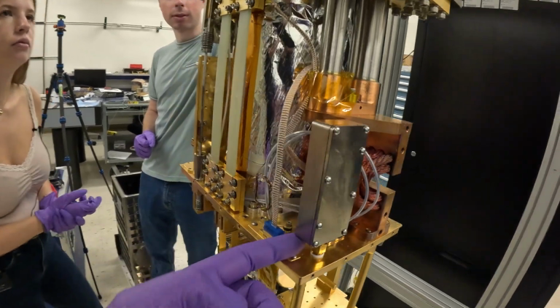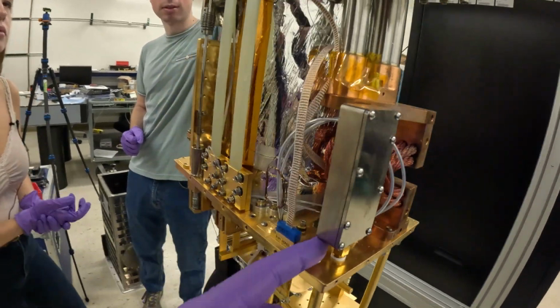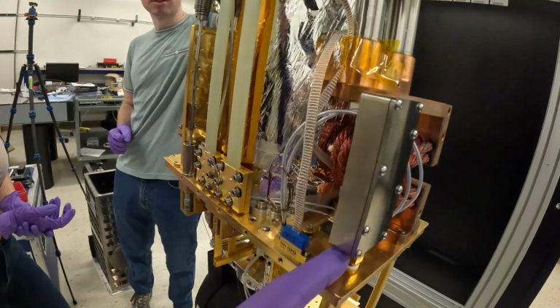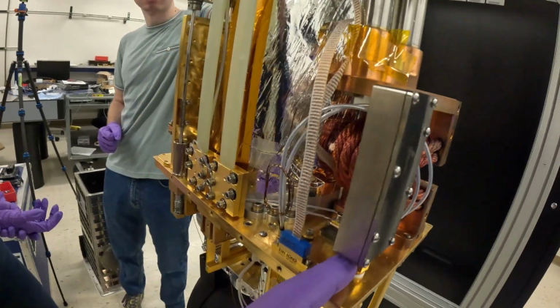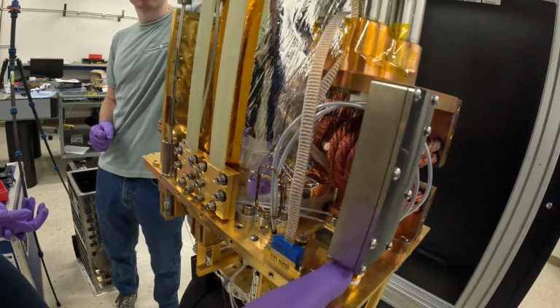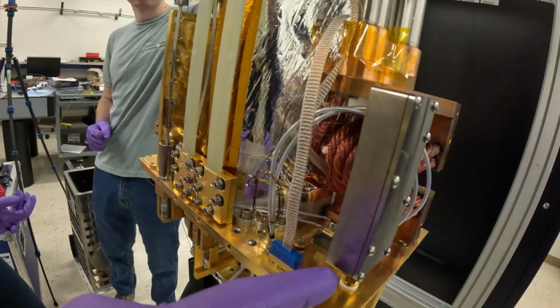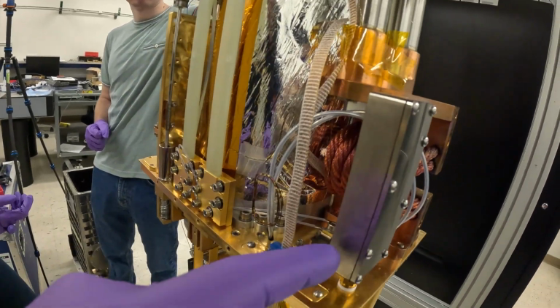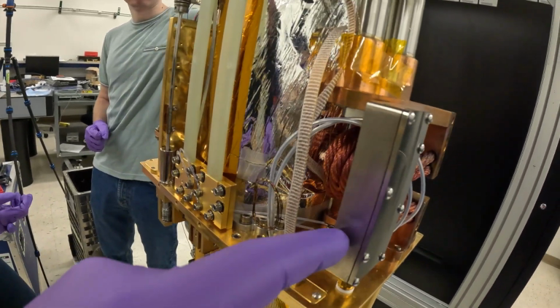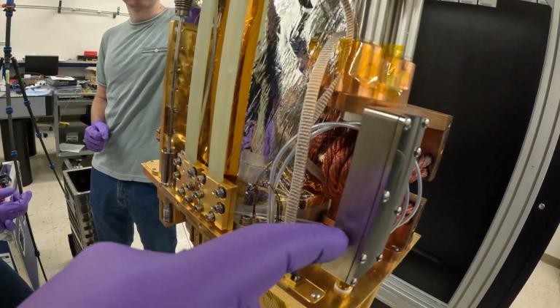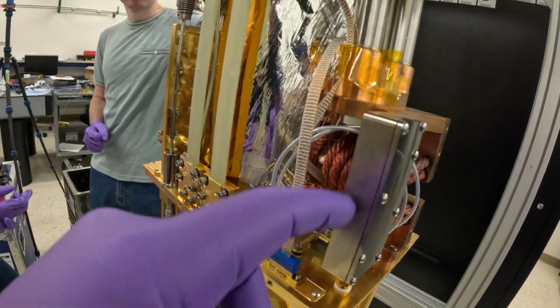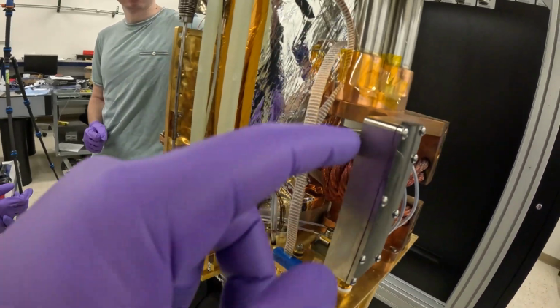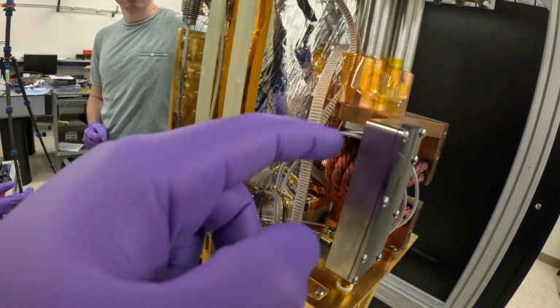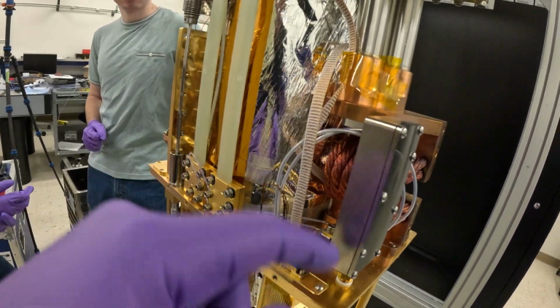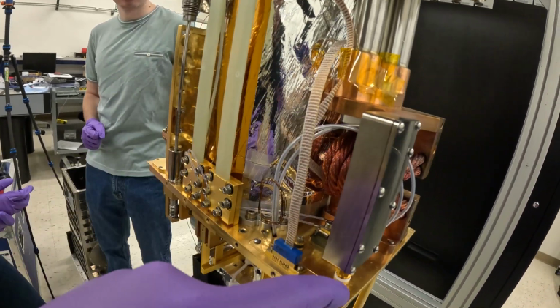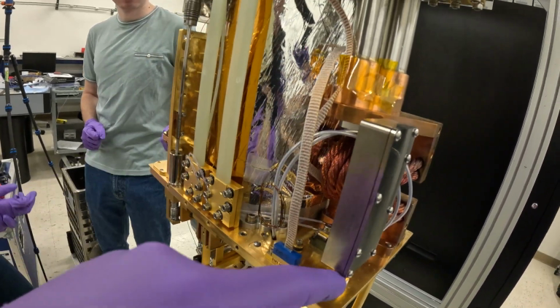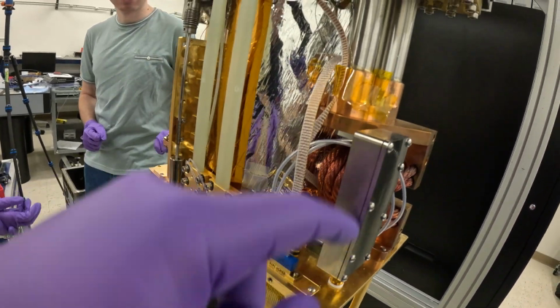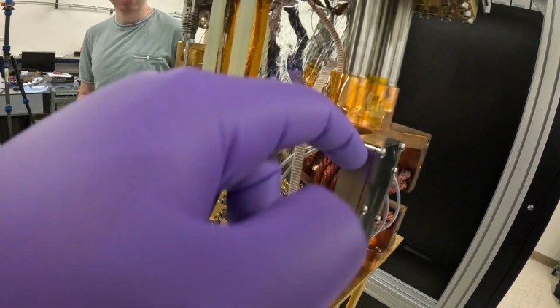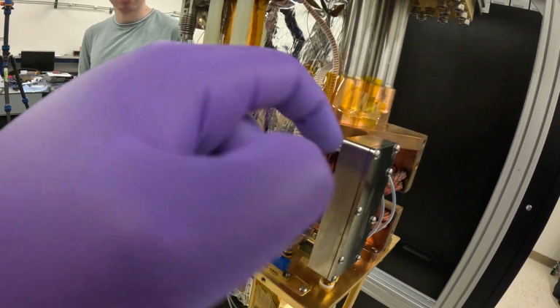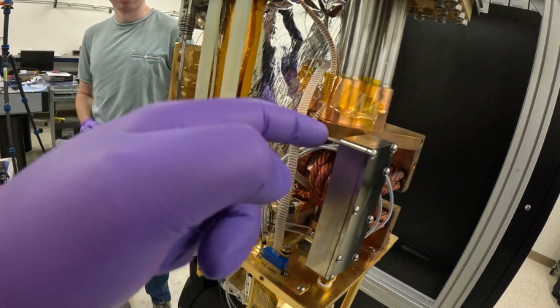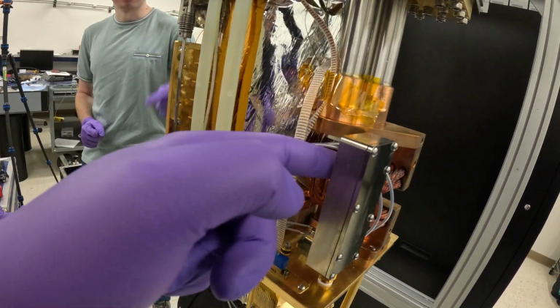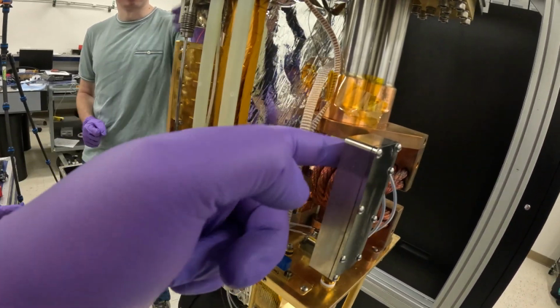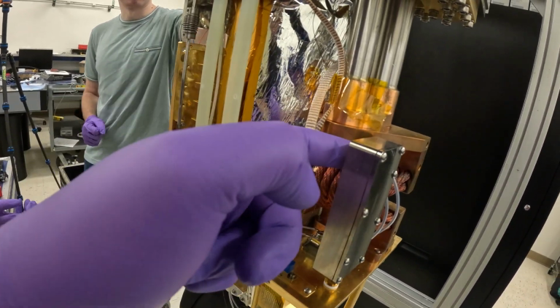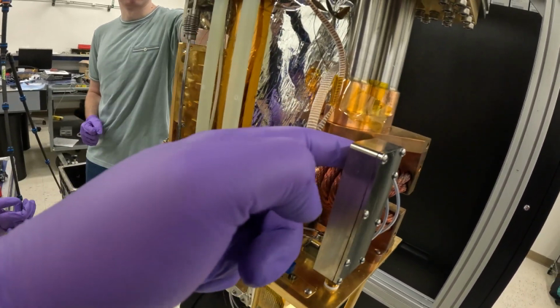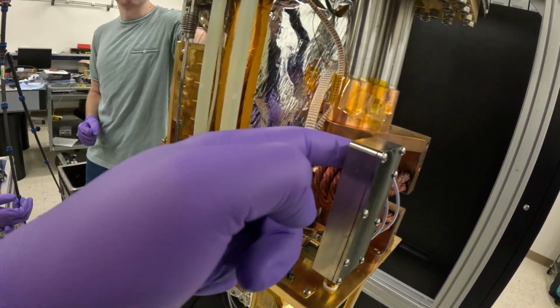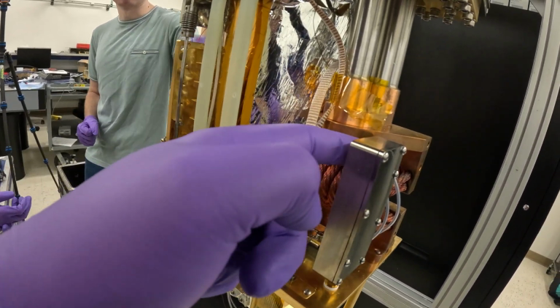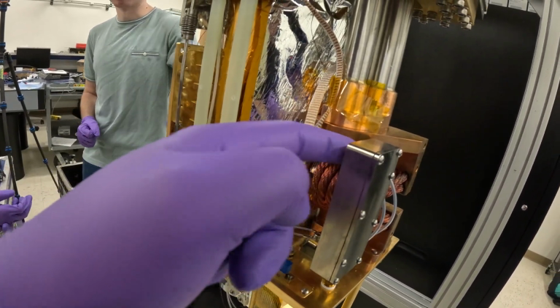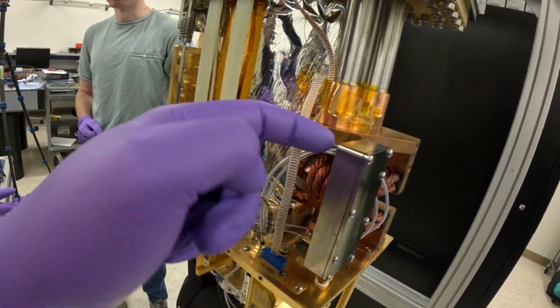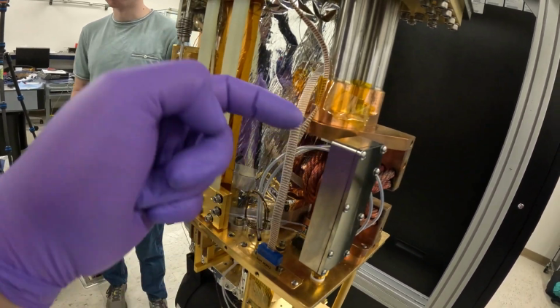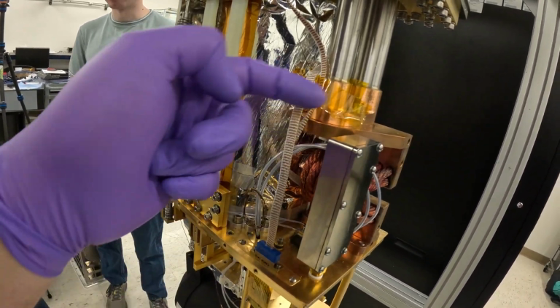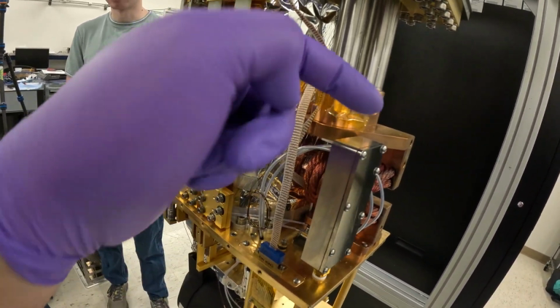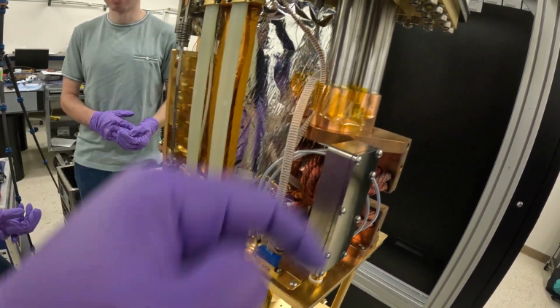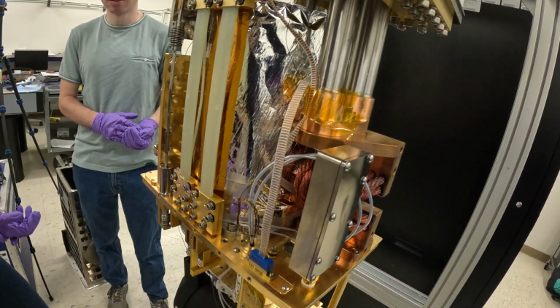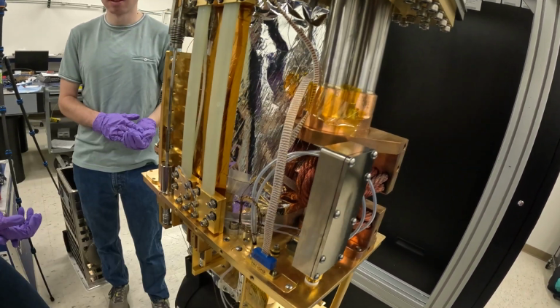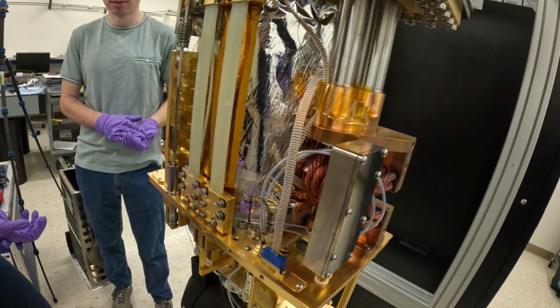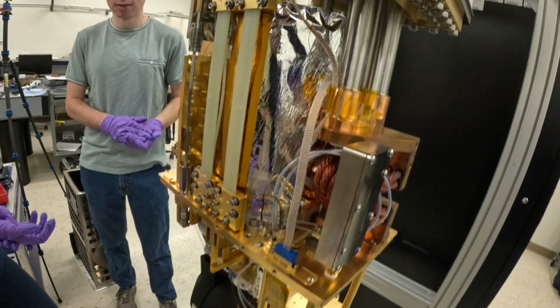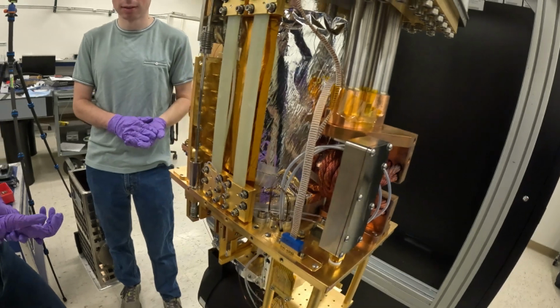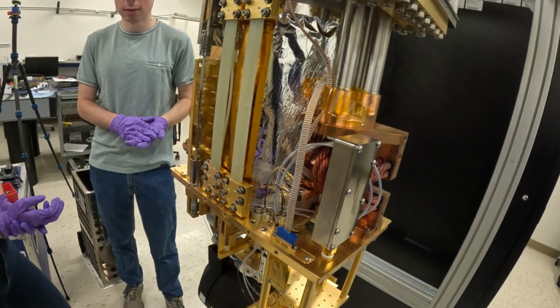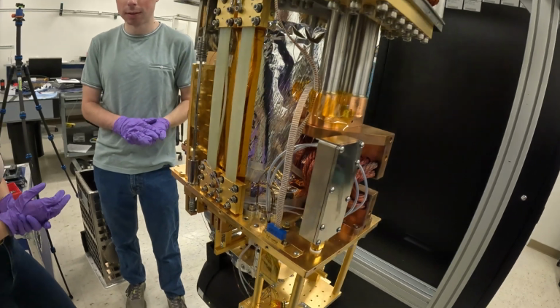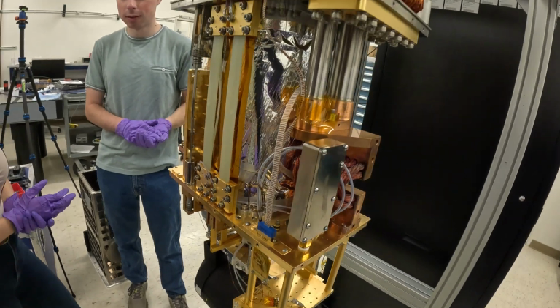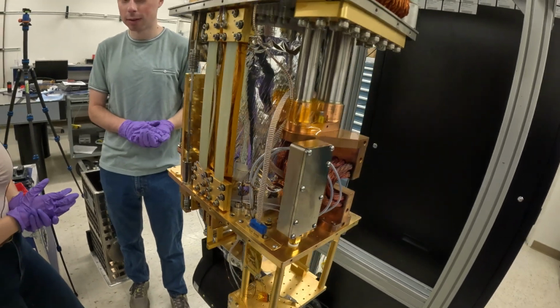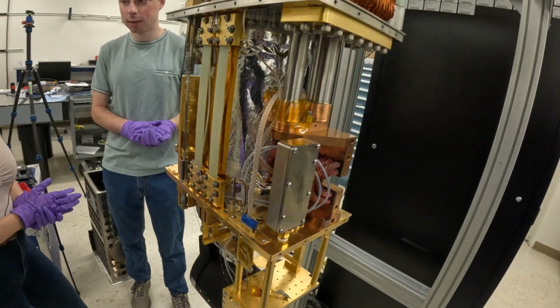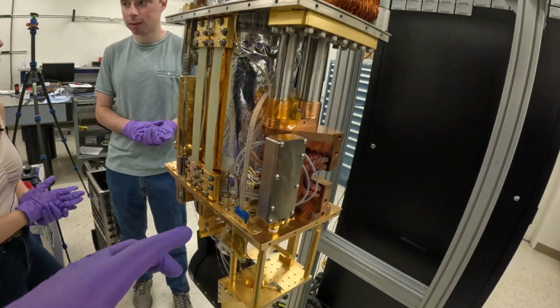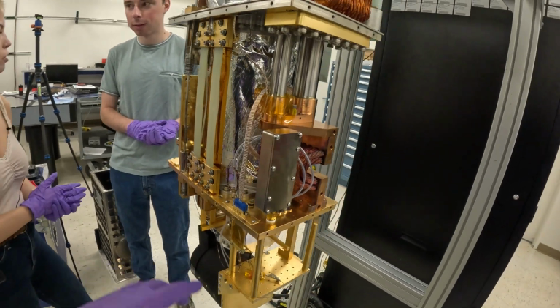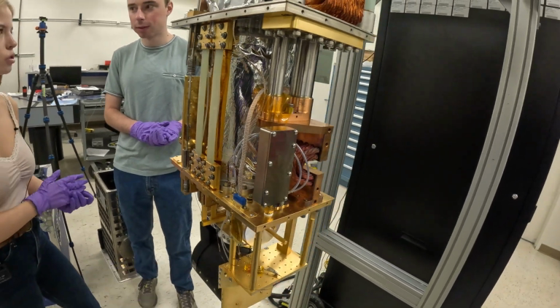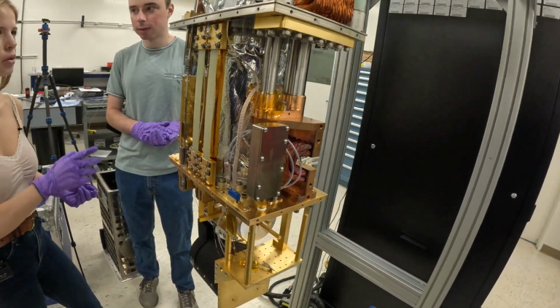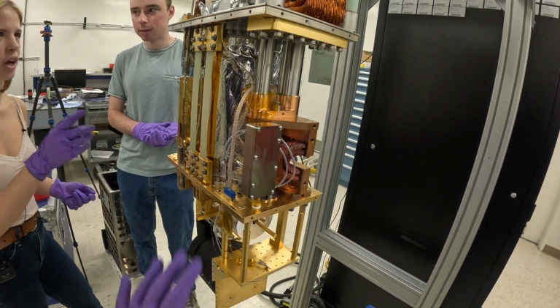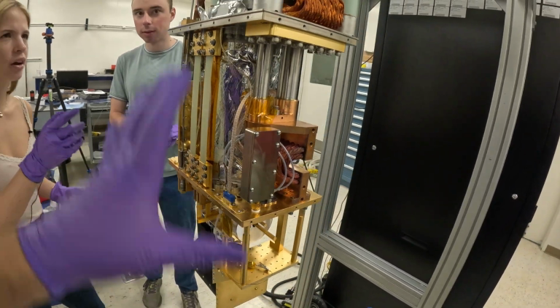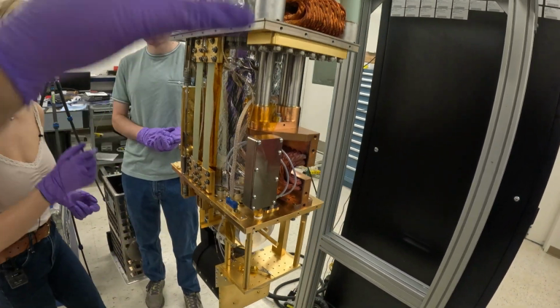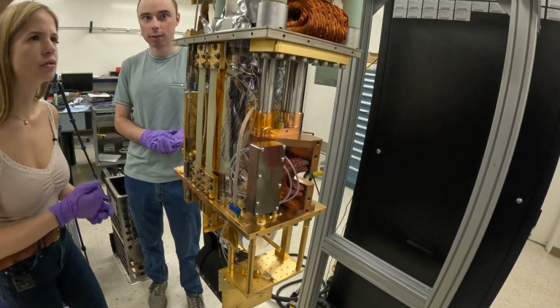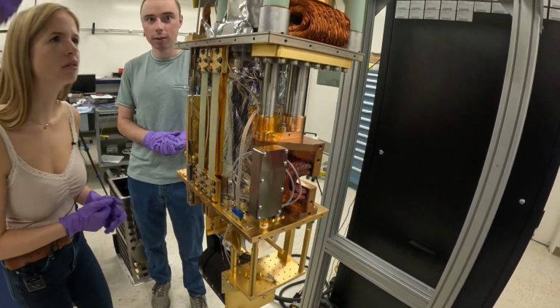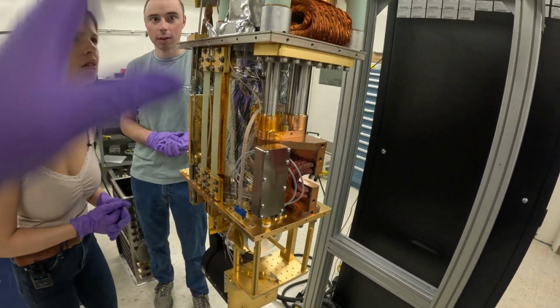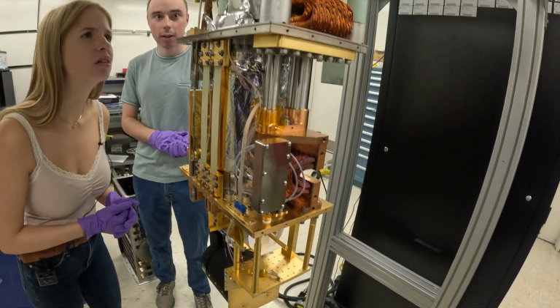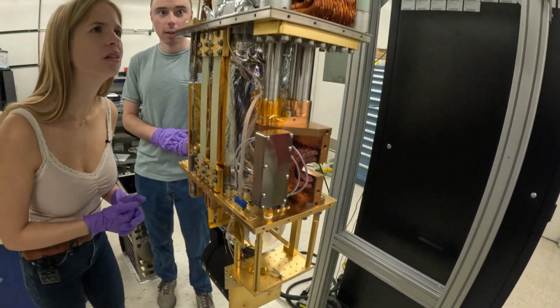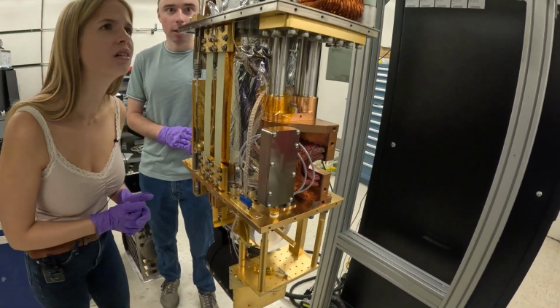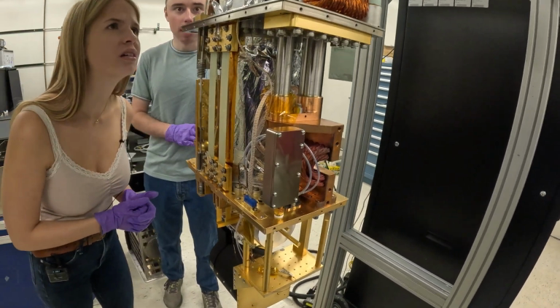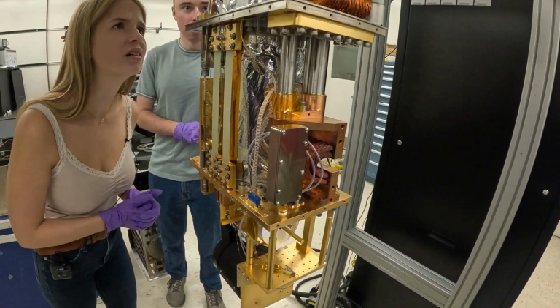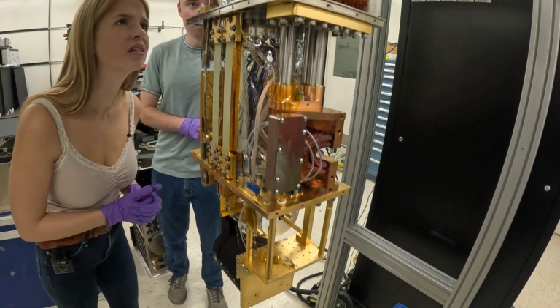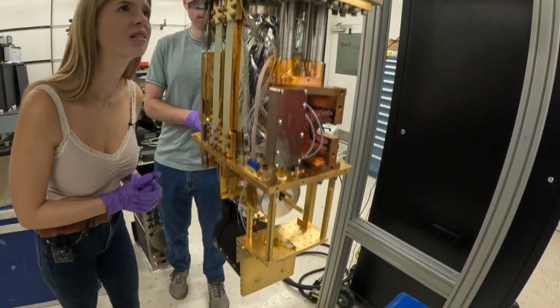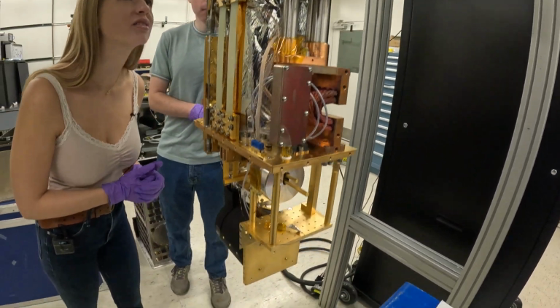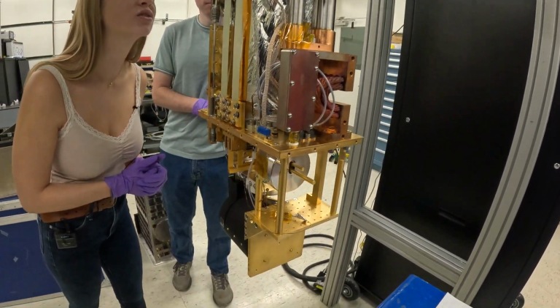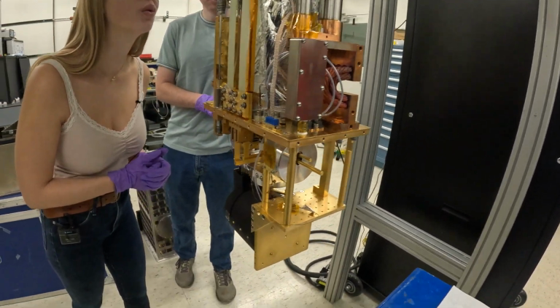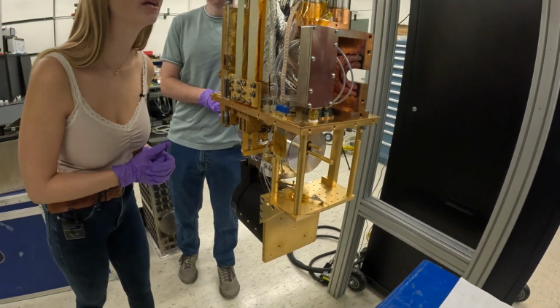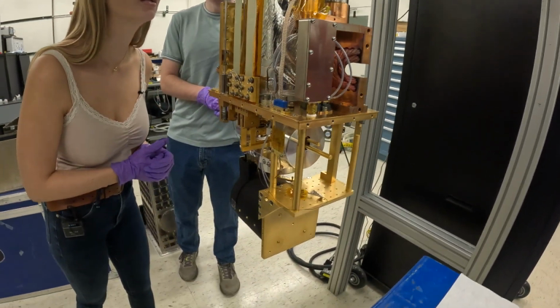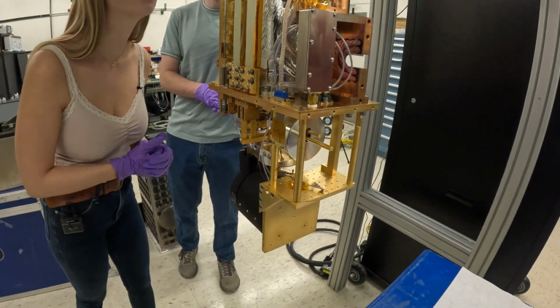This lets air come out but doesn't let light in — it basically lets us pump the system. We probably have about 20 G3PO connectors.